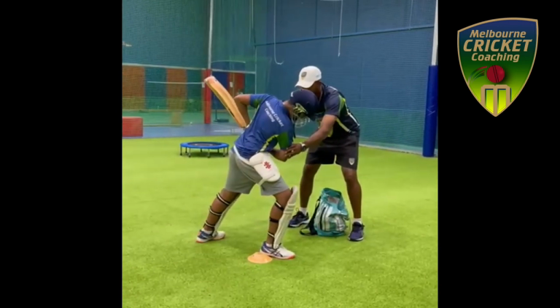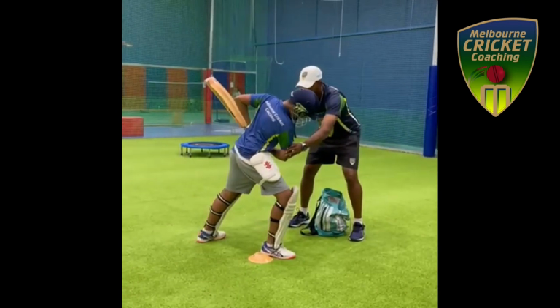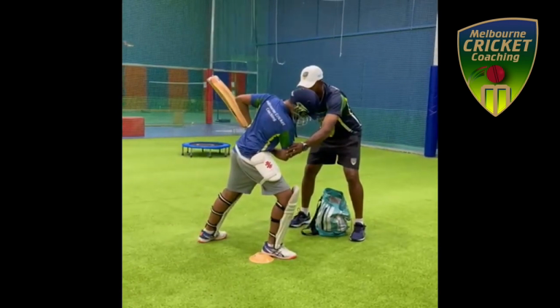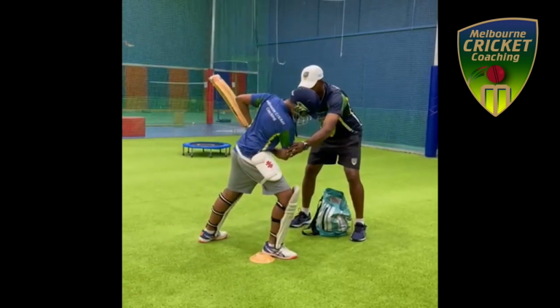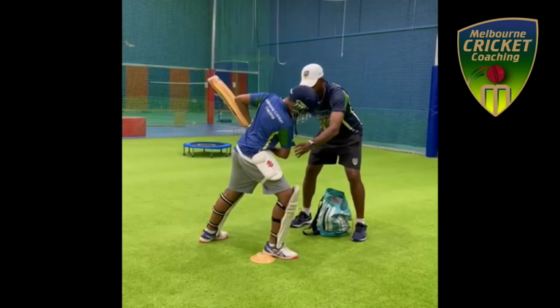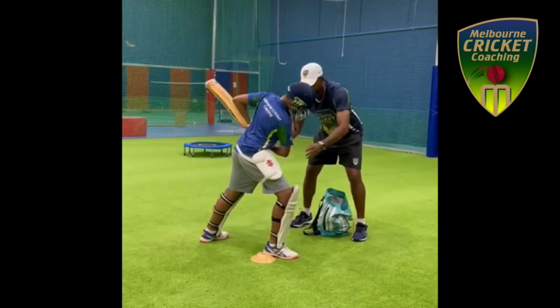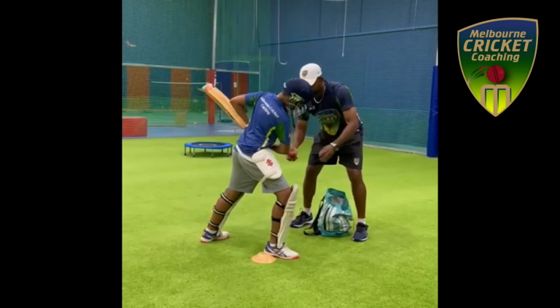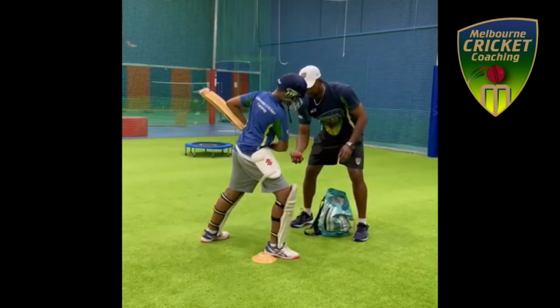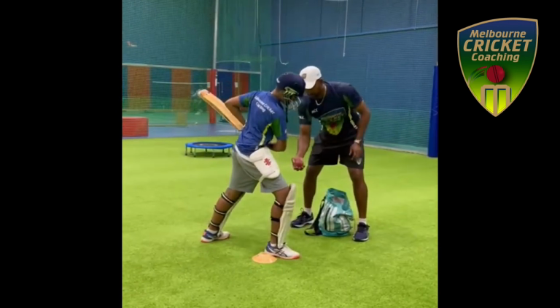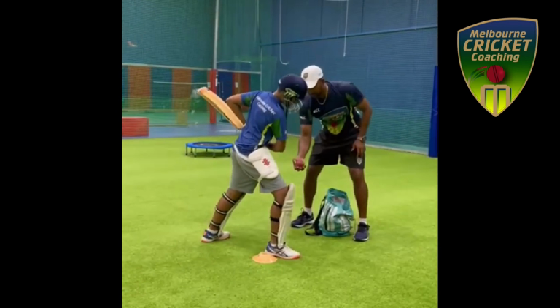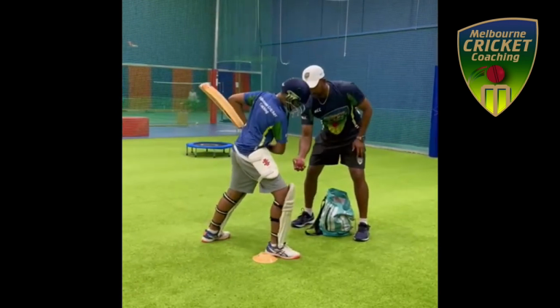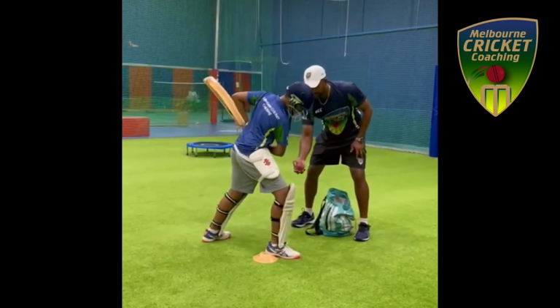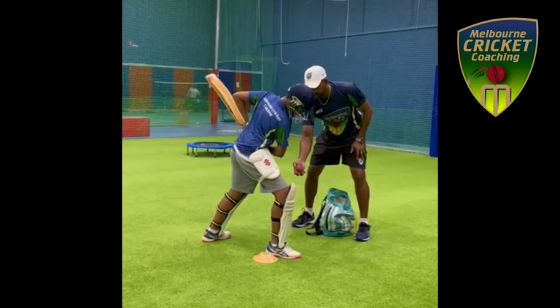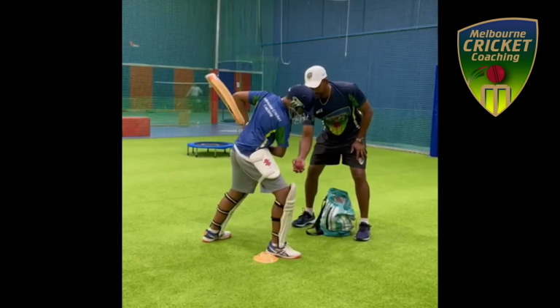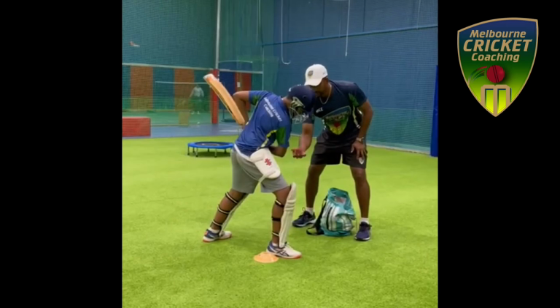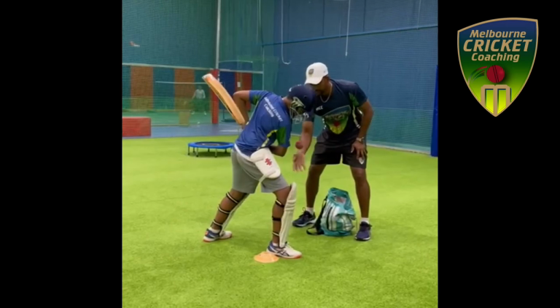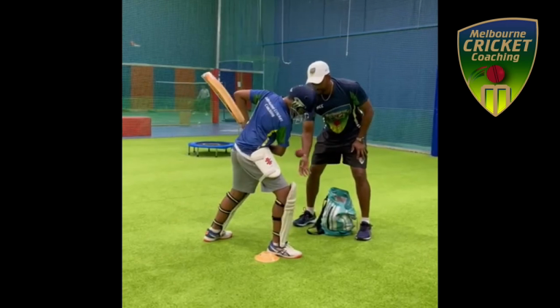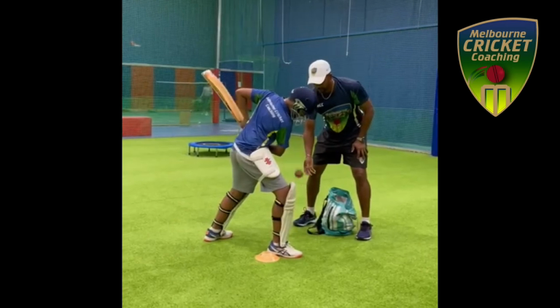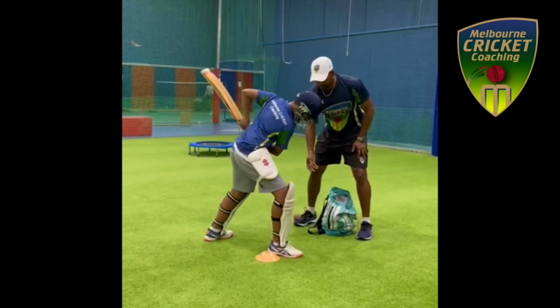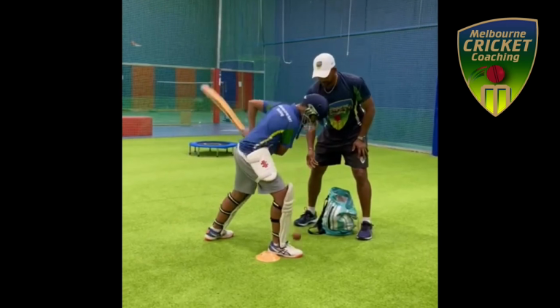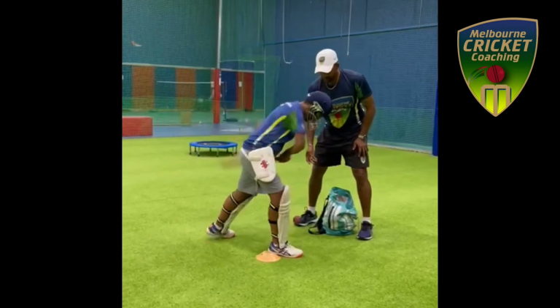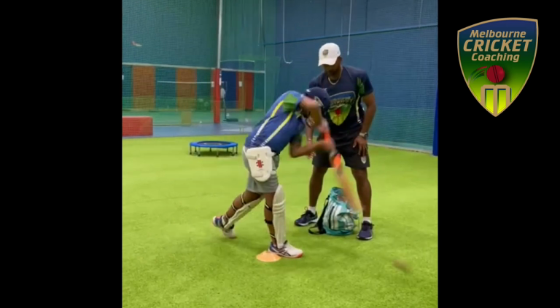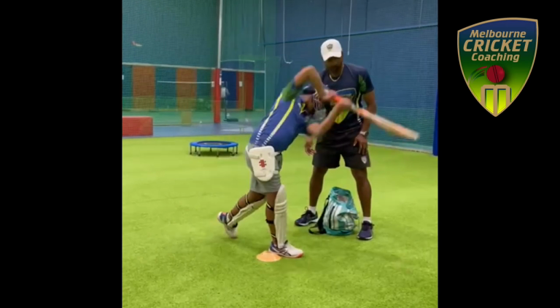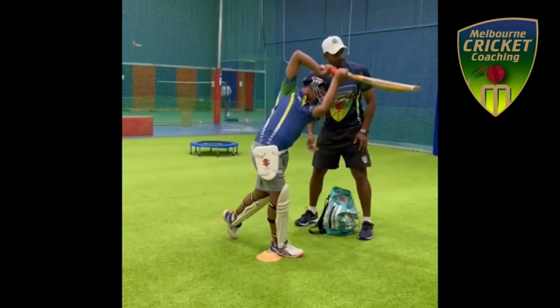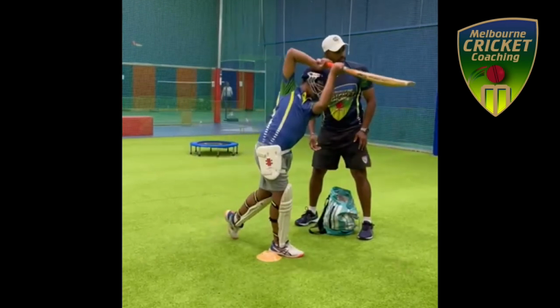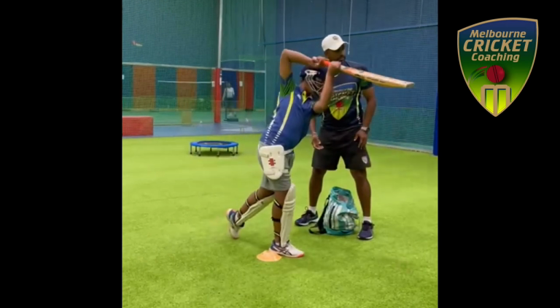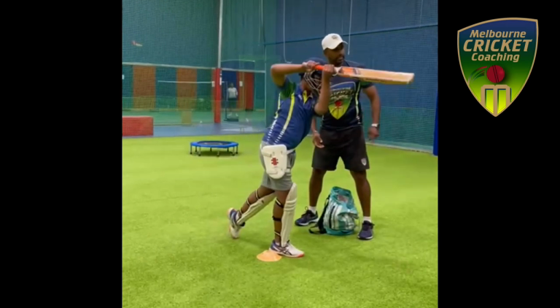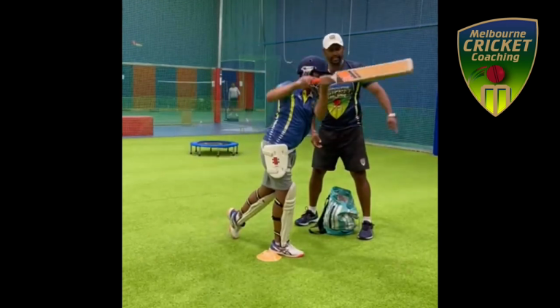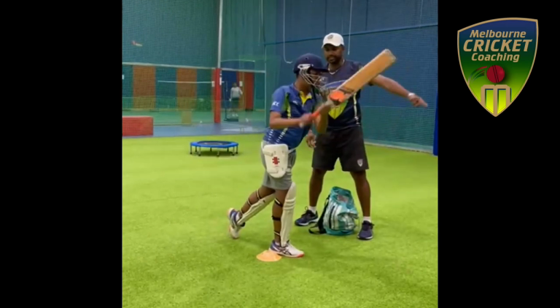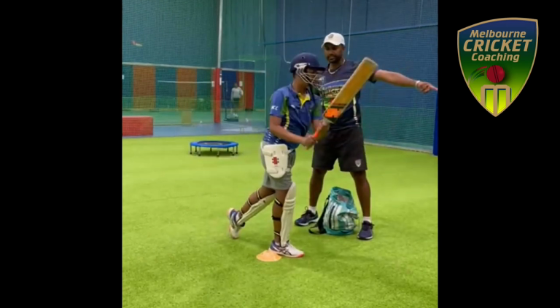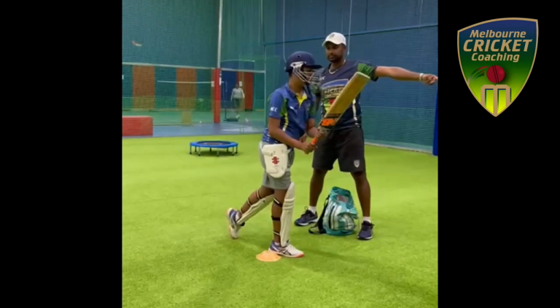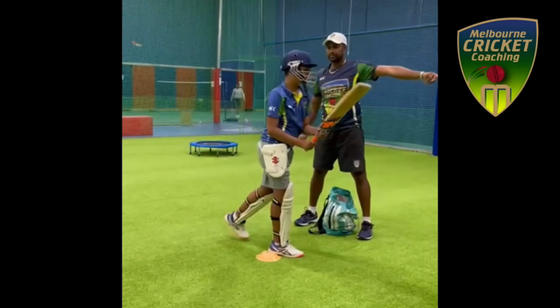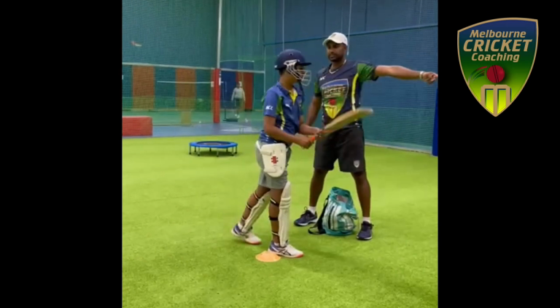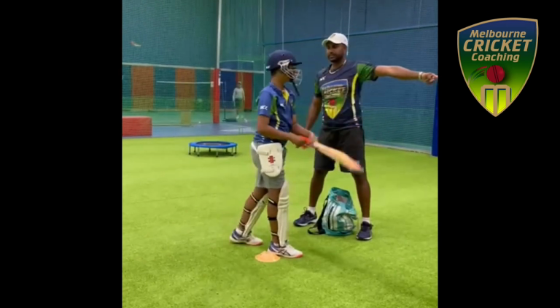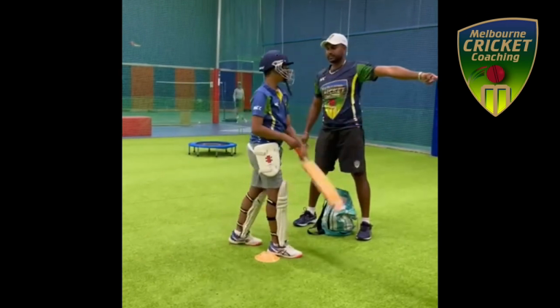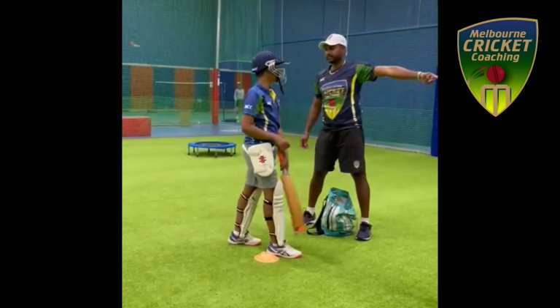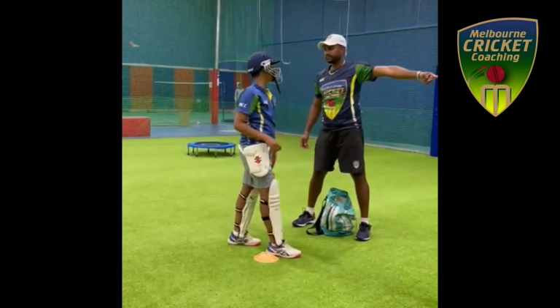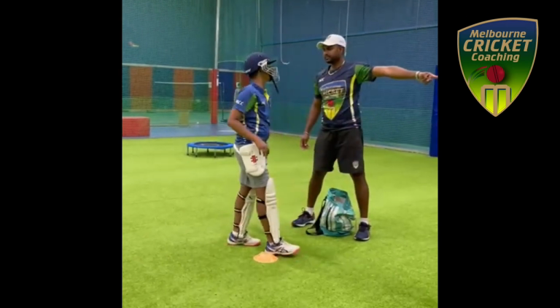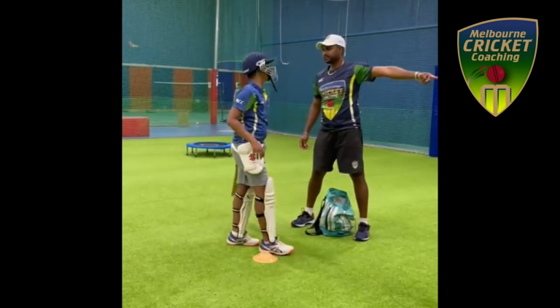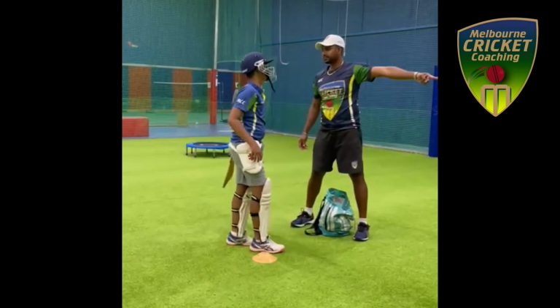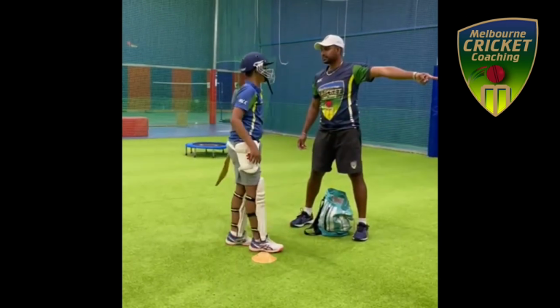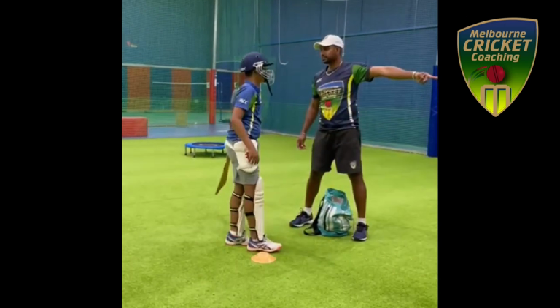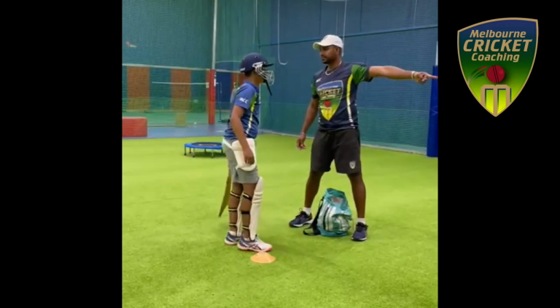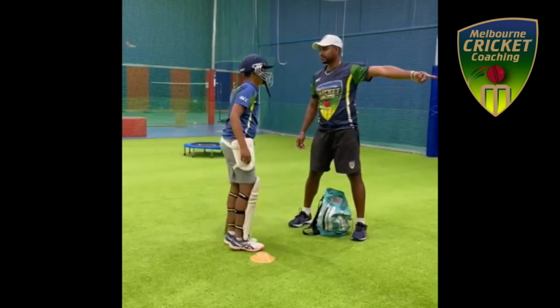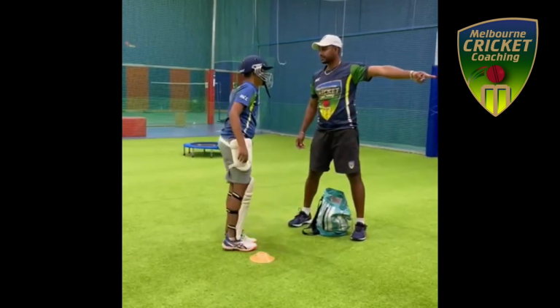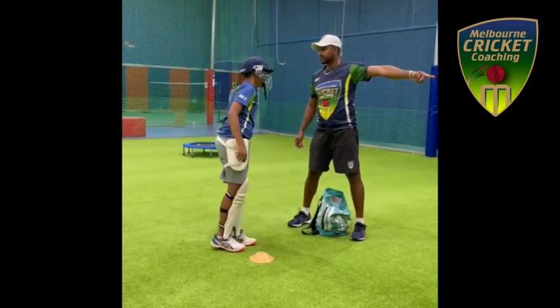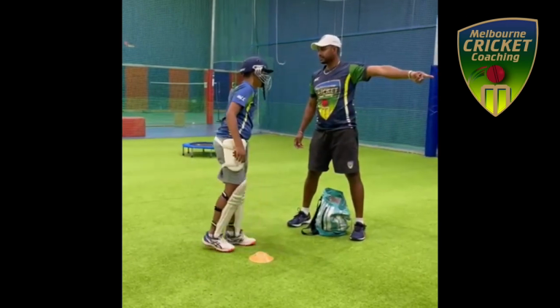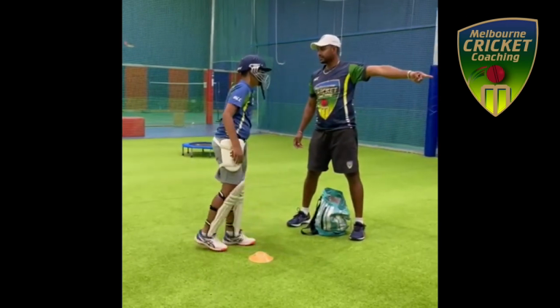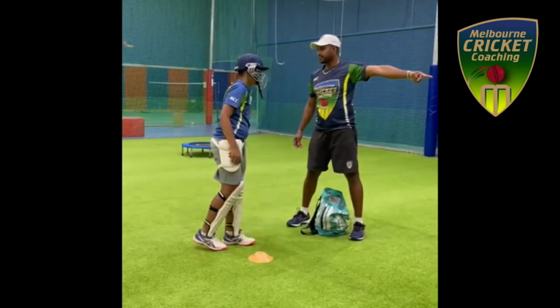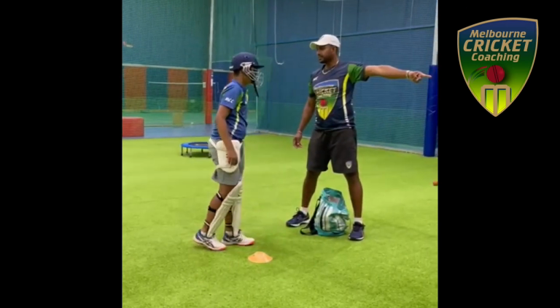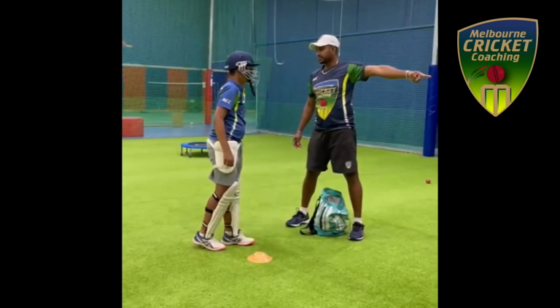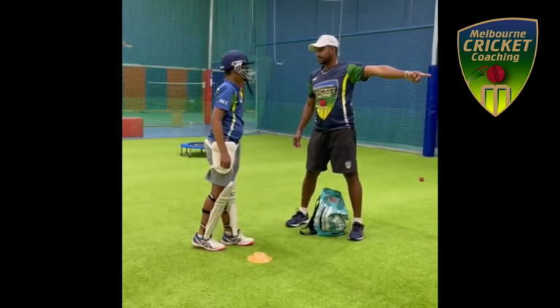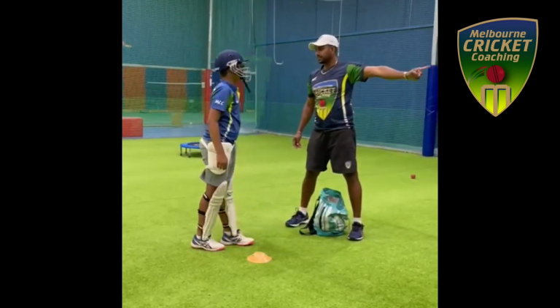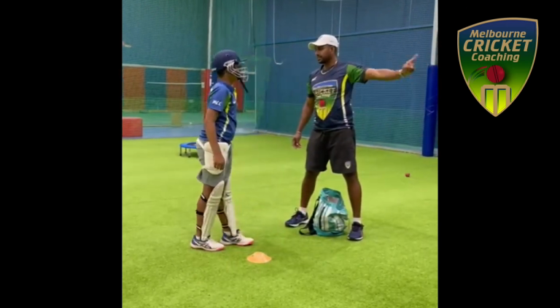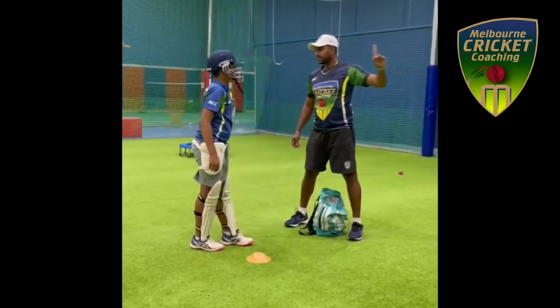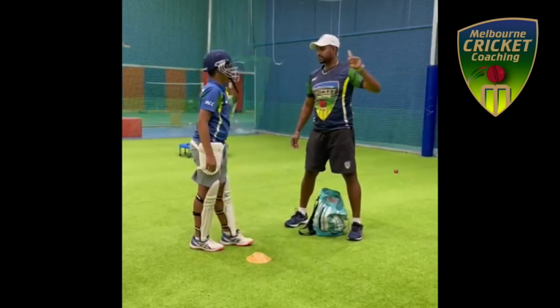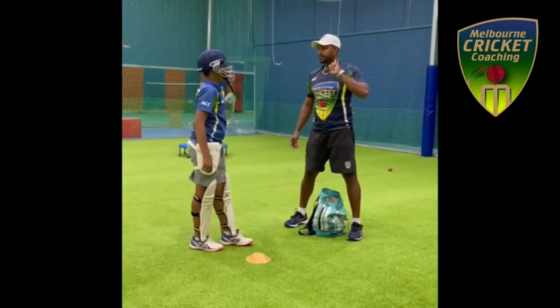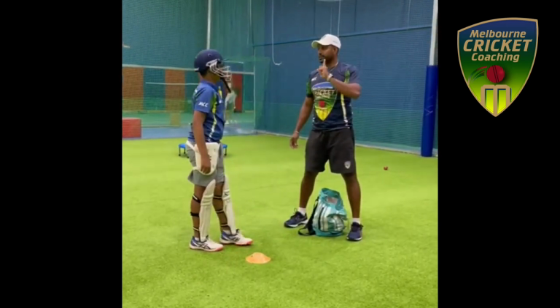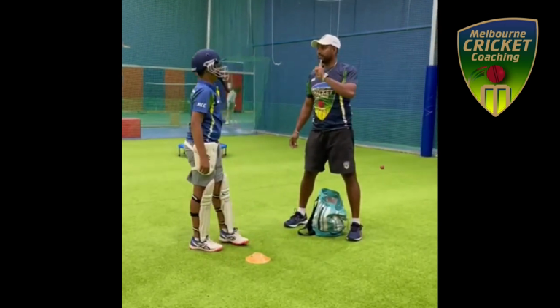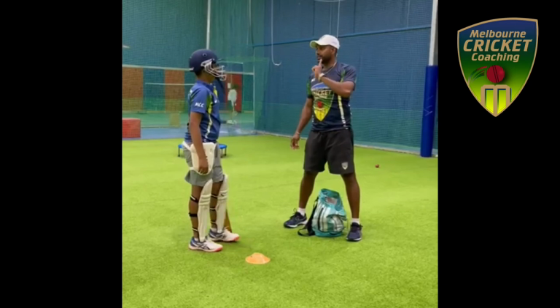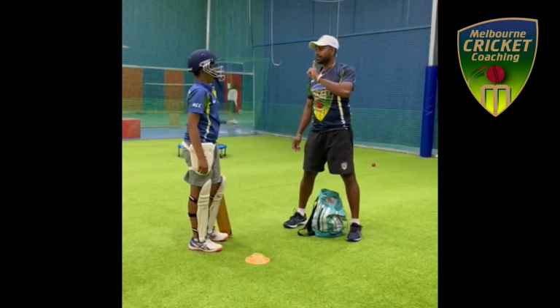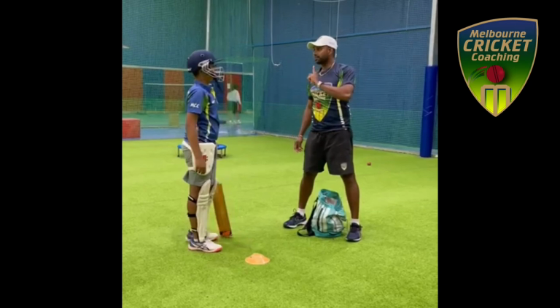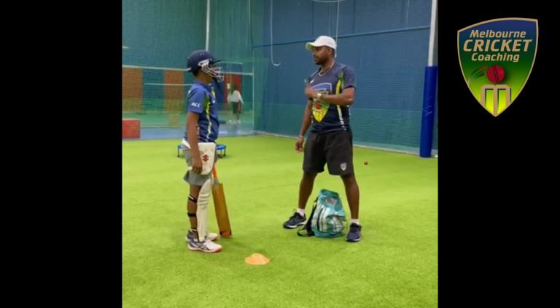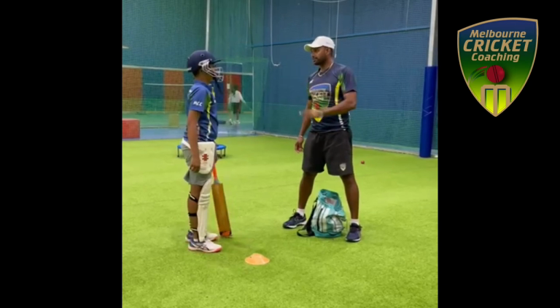You see that? Perfect. It's very, very important.